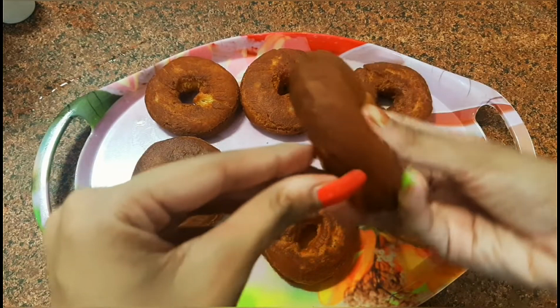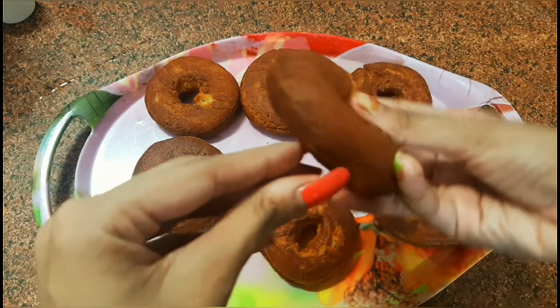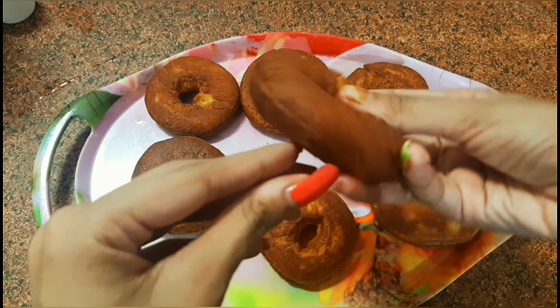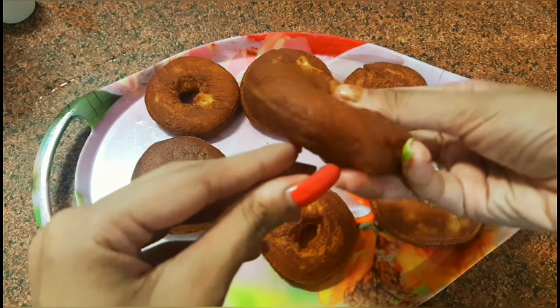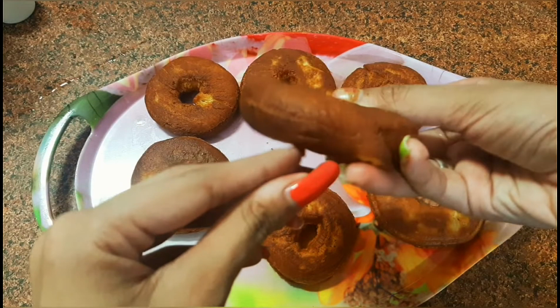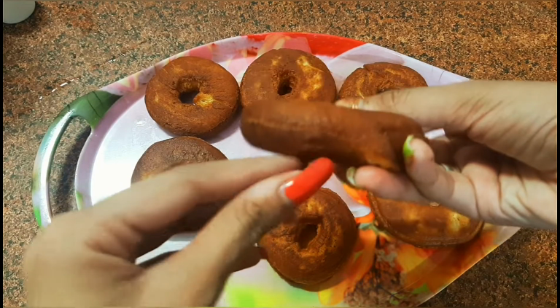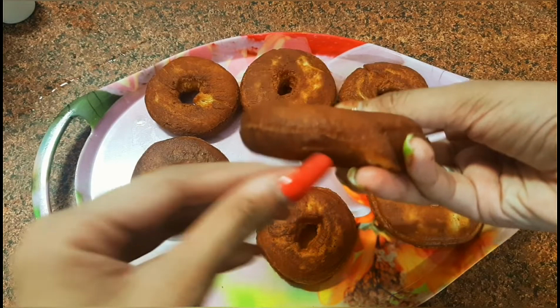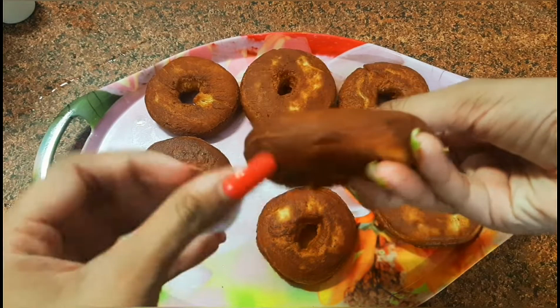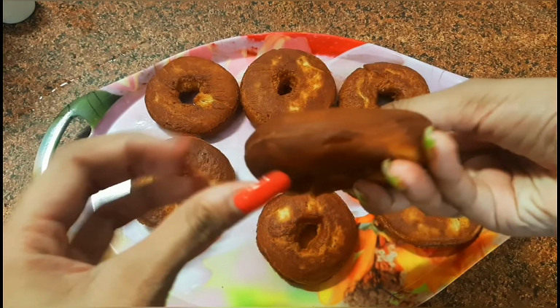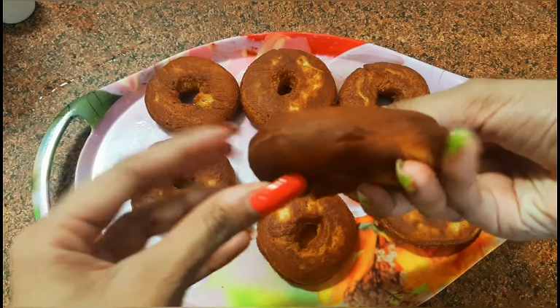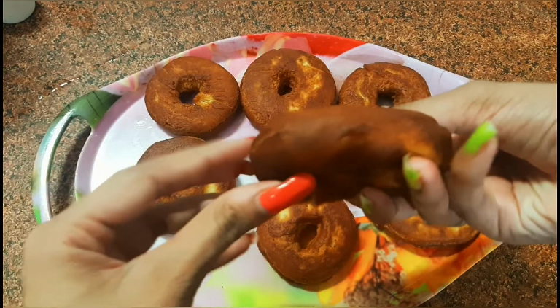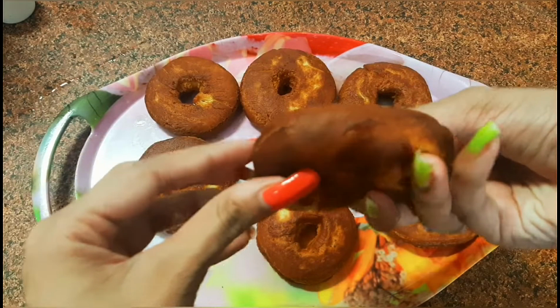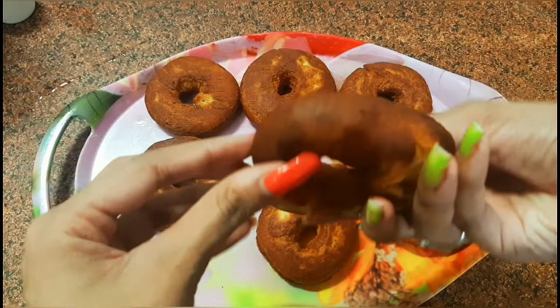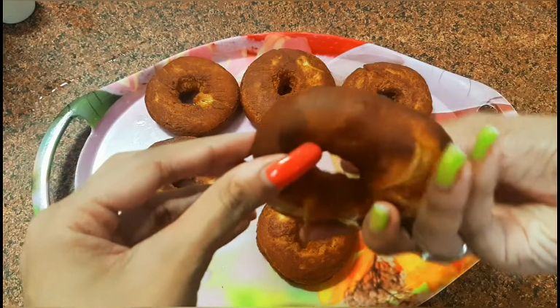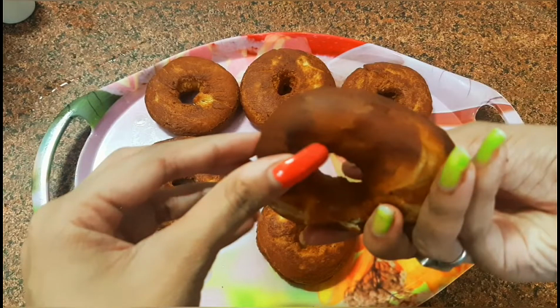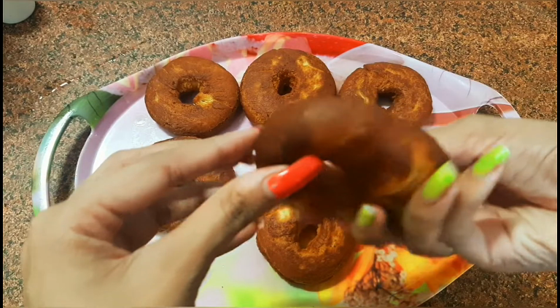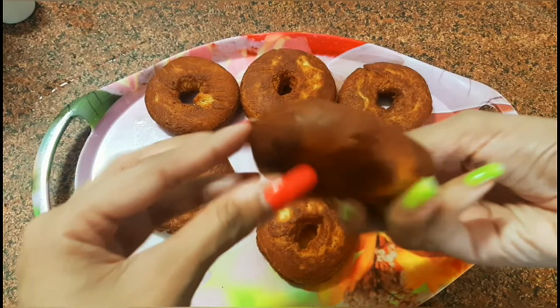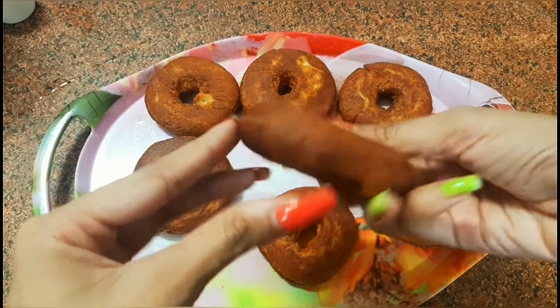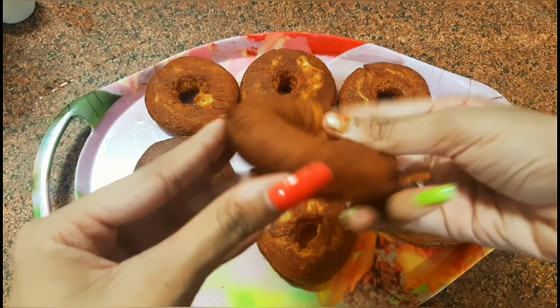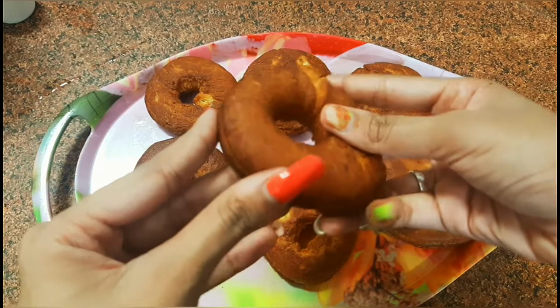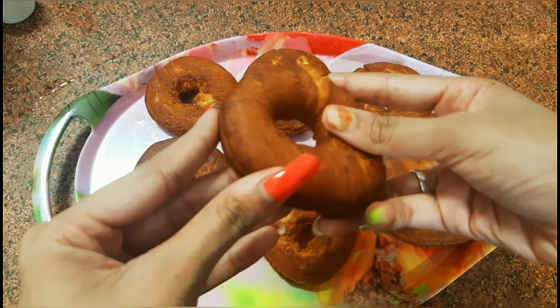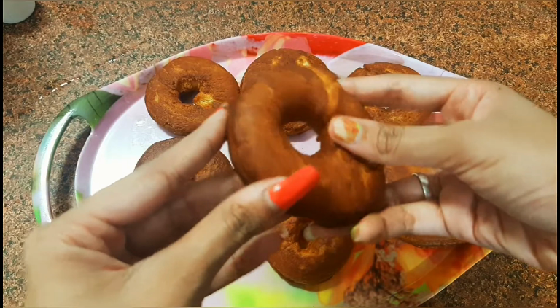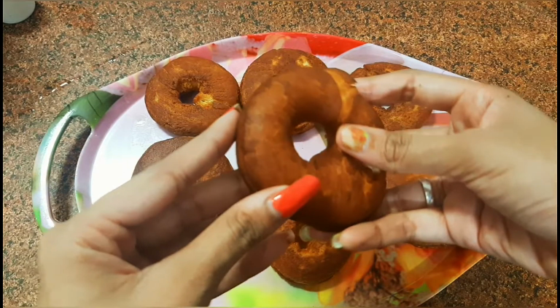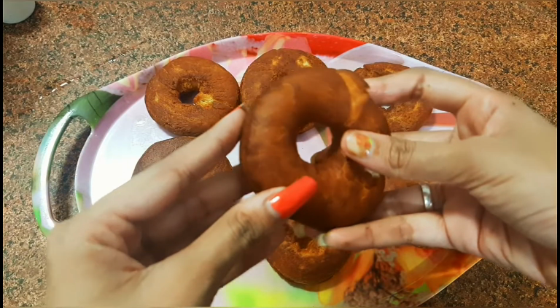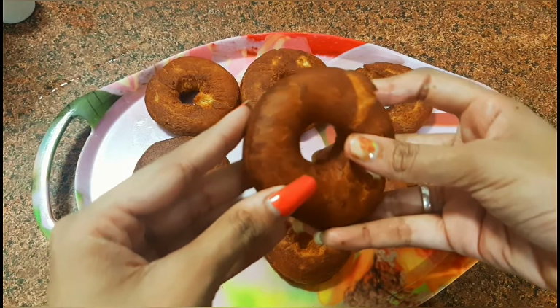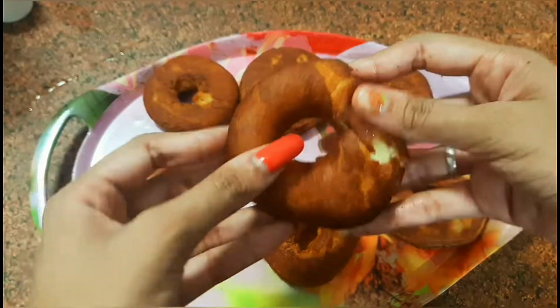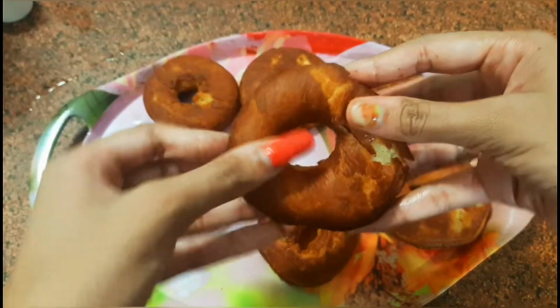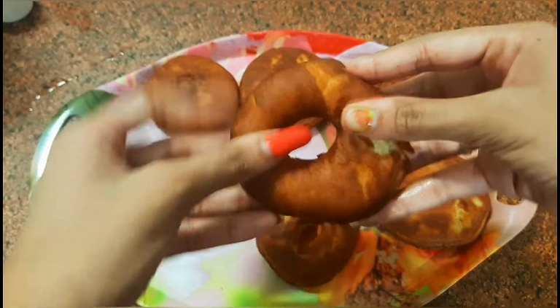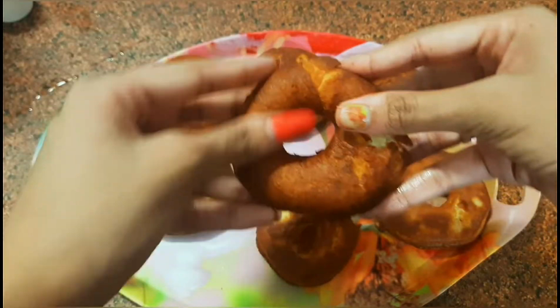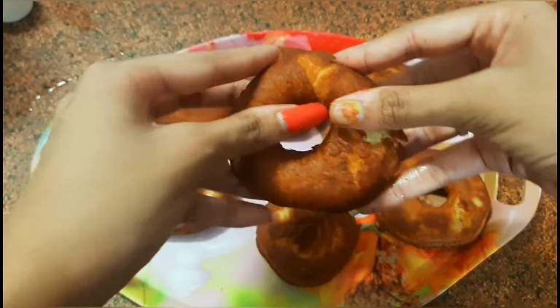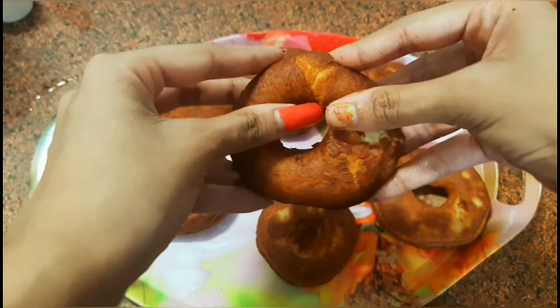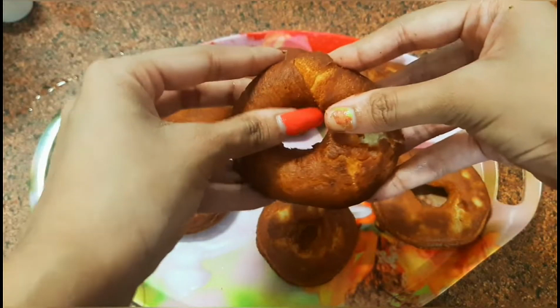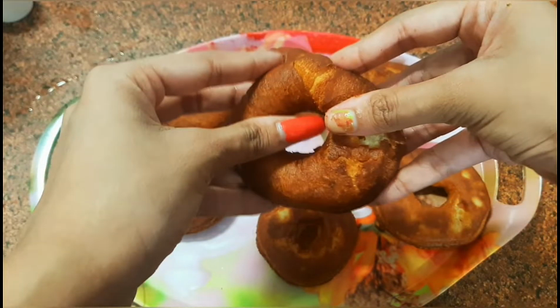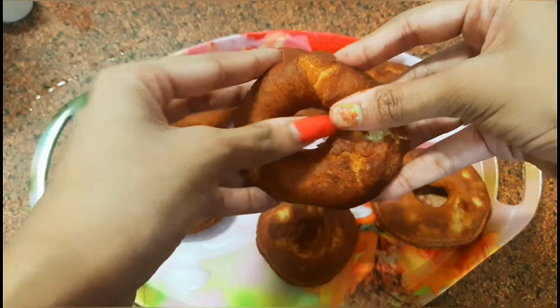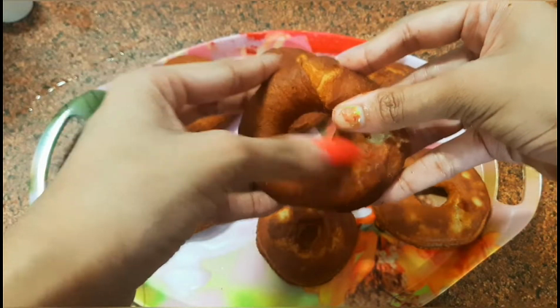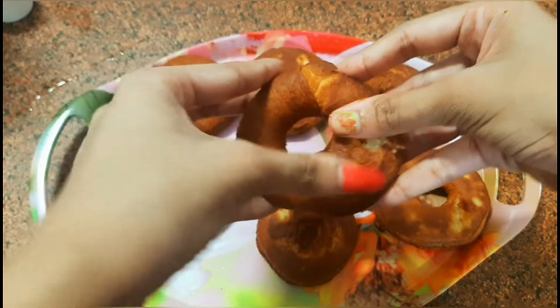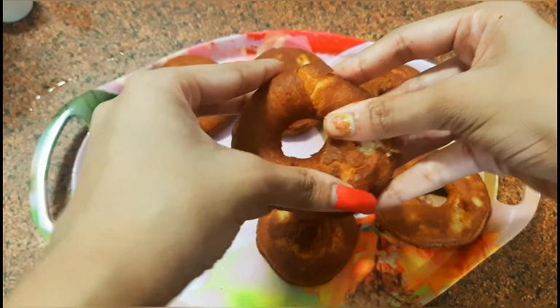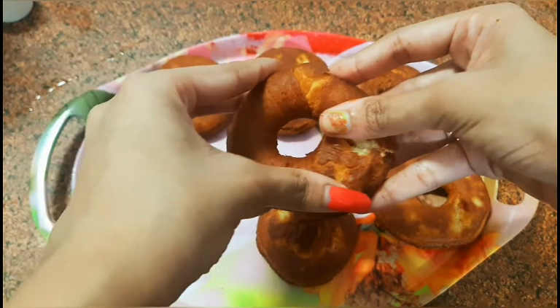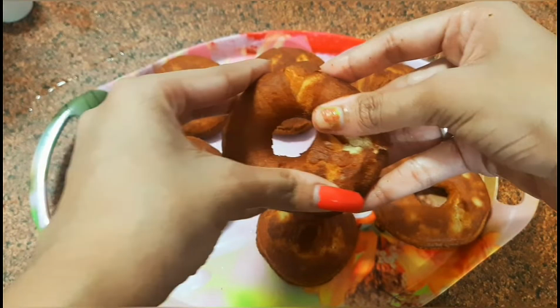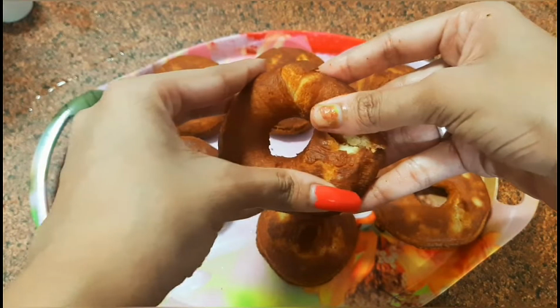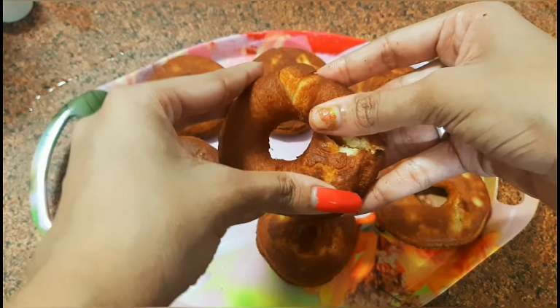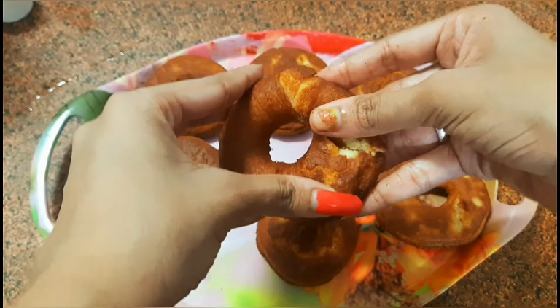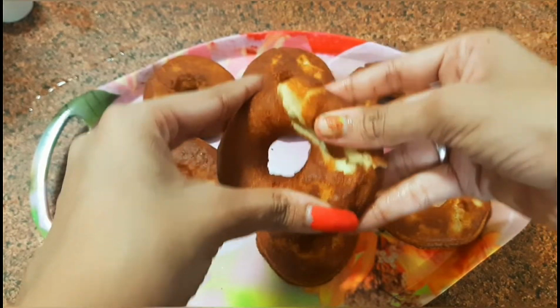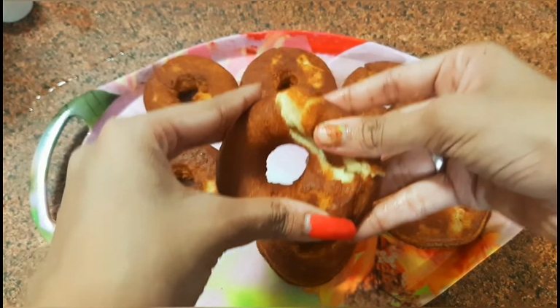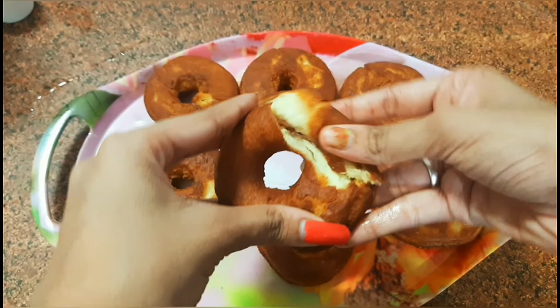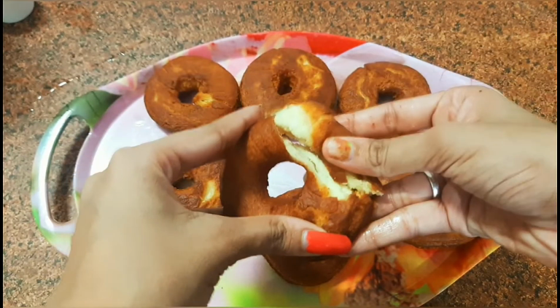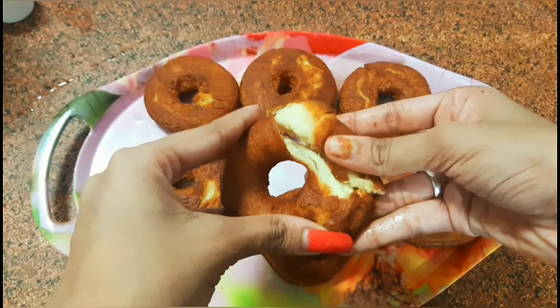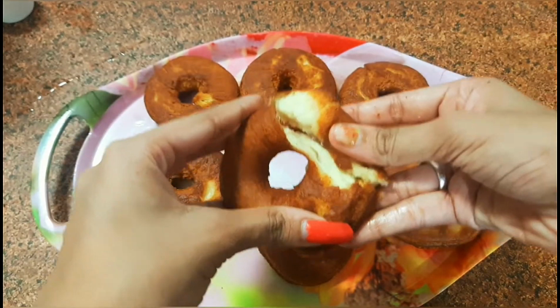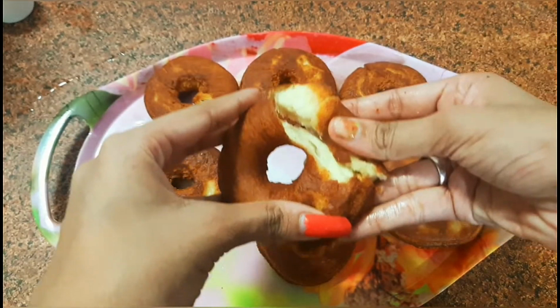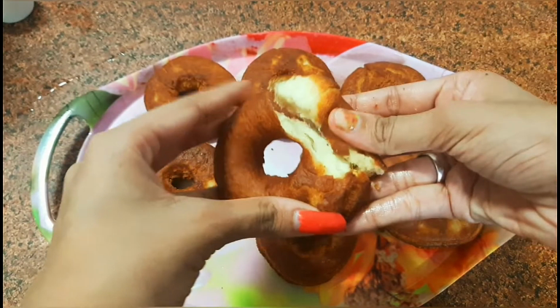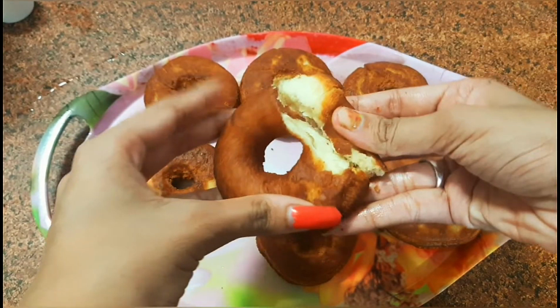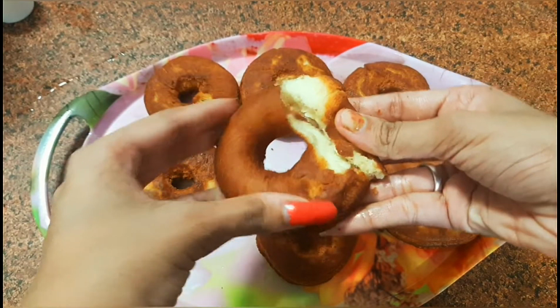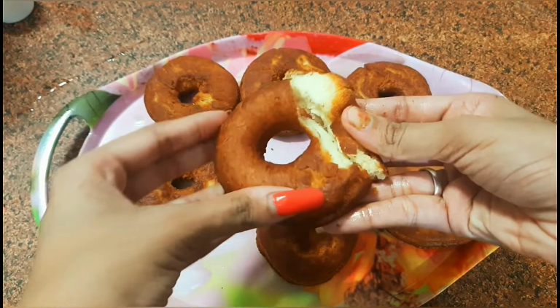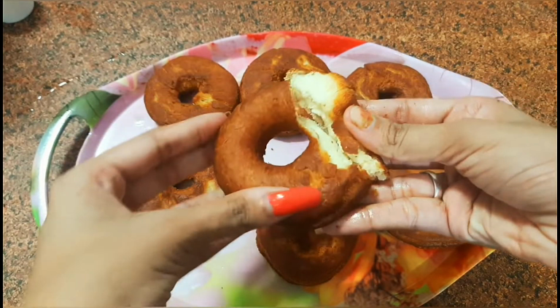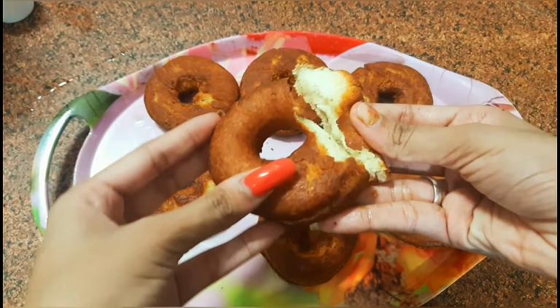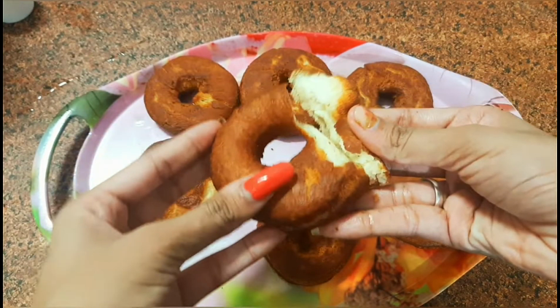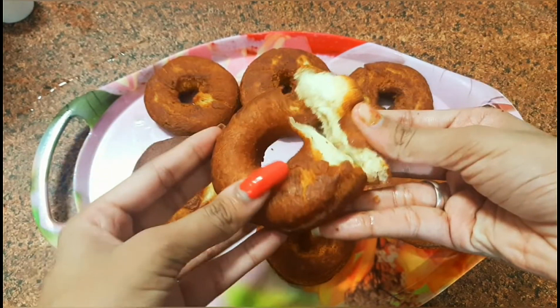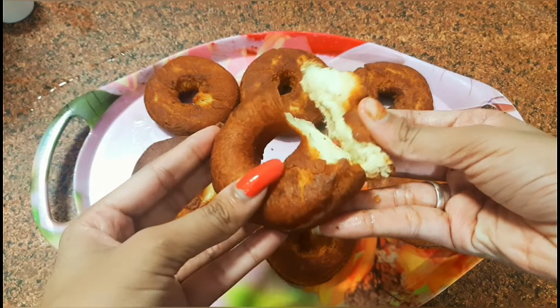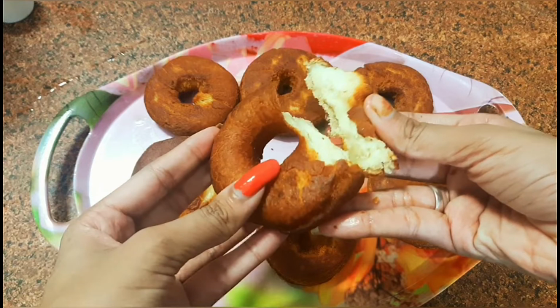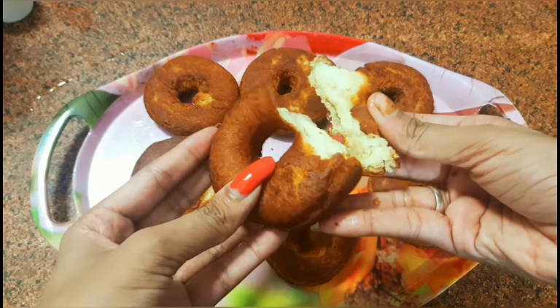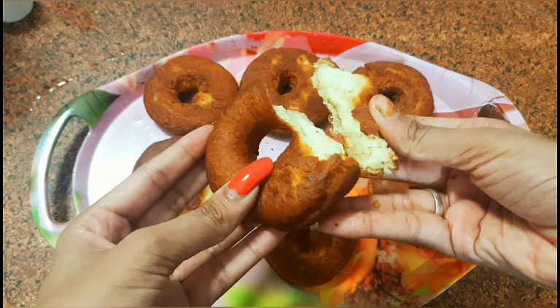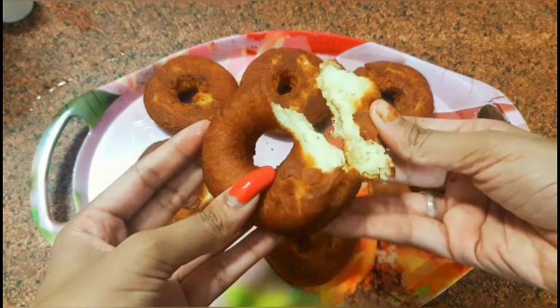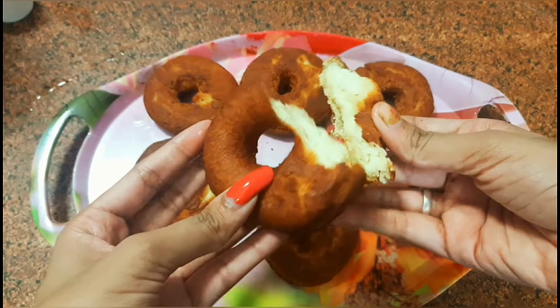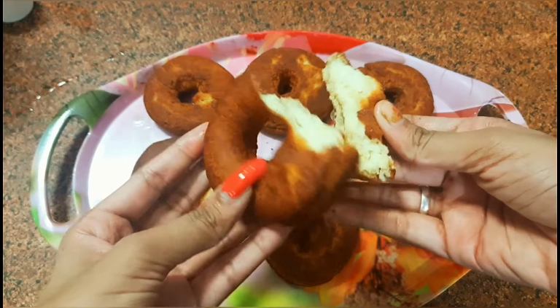And this is how the doughnuts have turned out — you can see that they are properly cooked both from inside and outside.